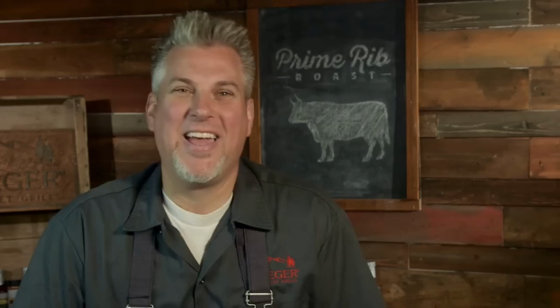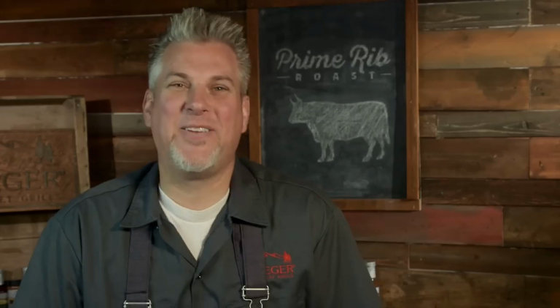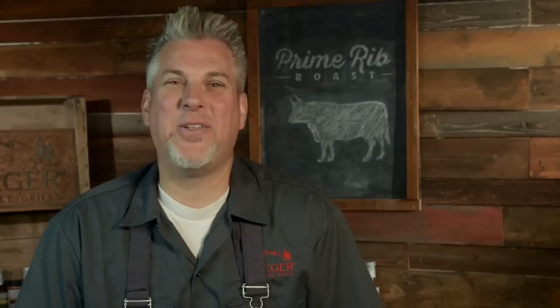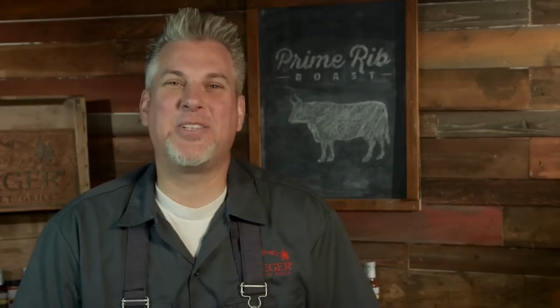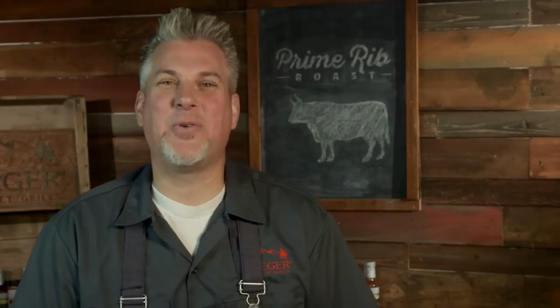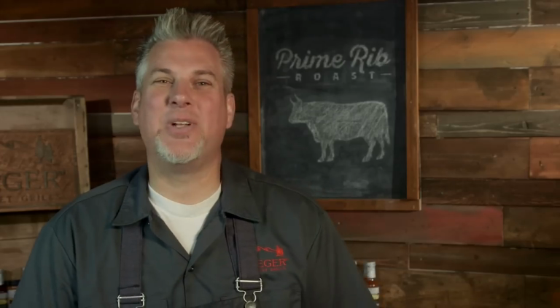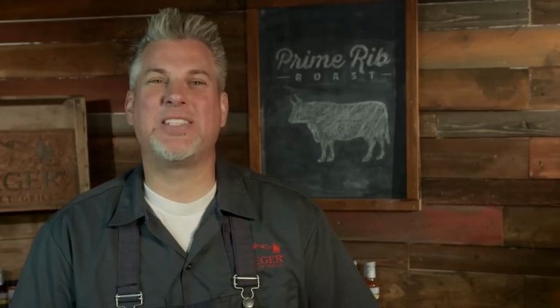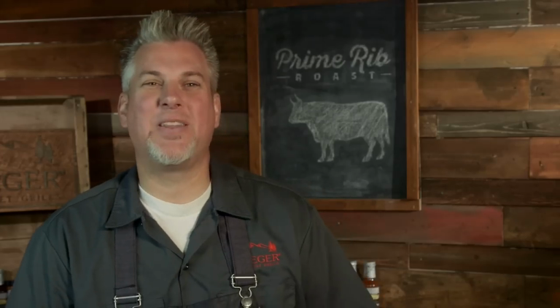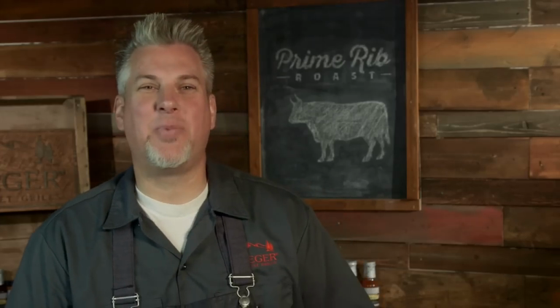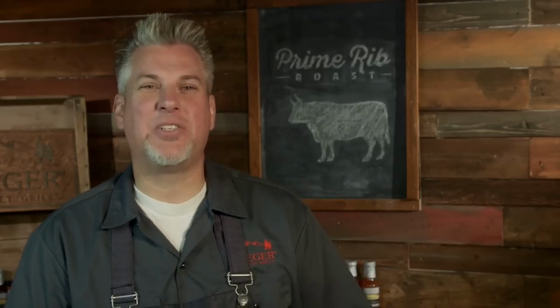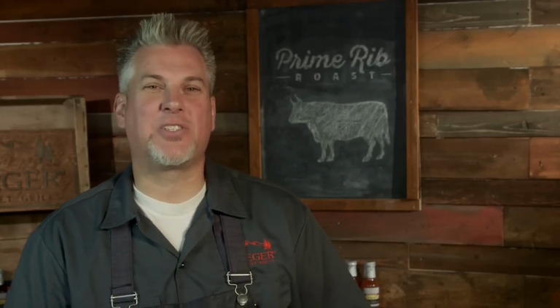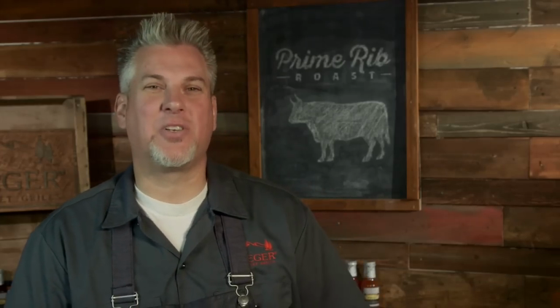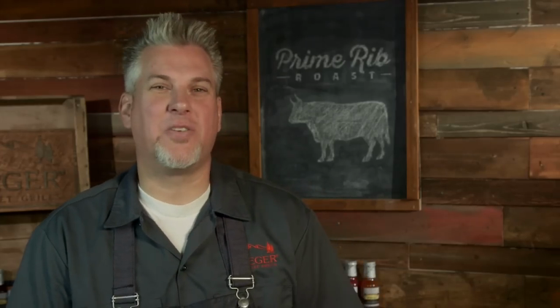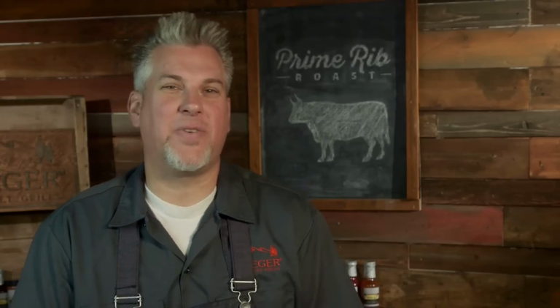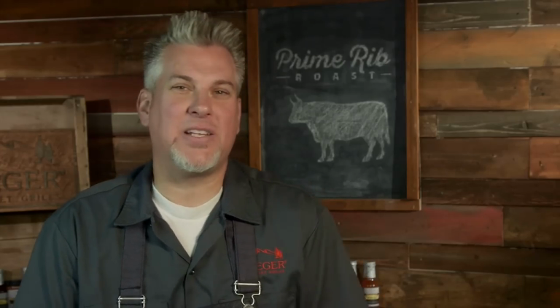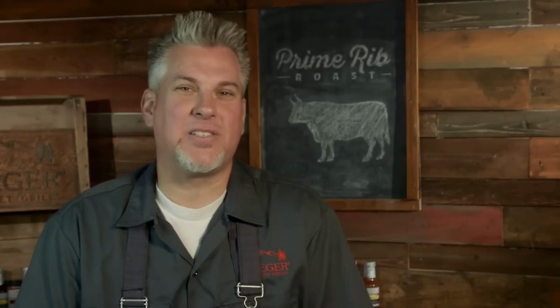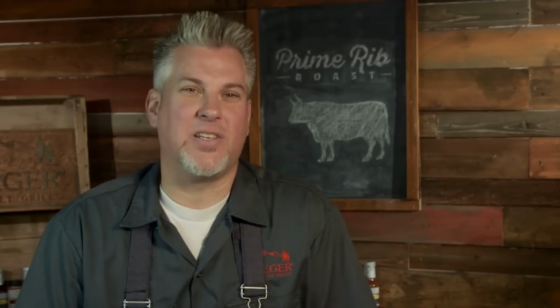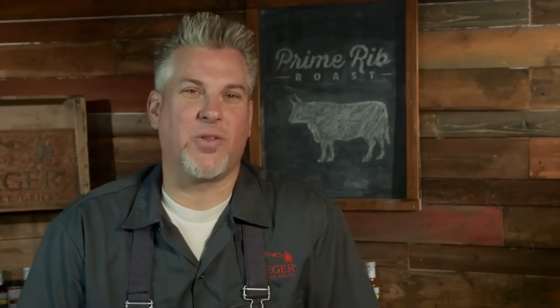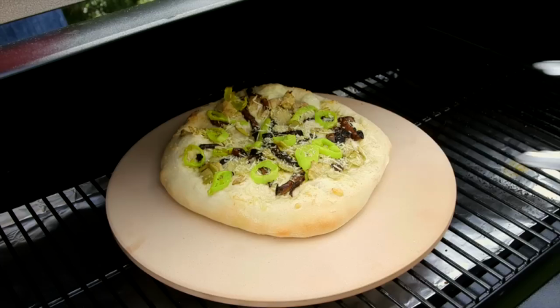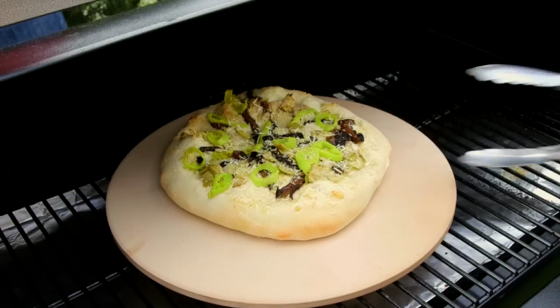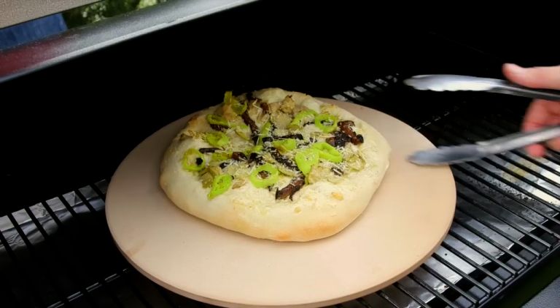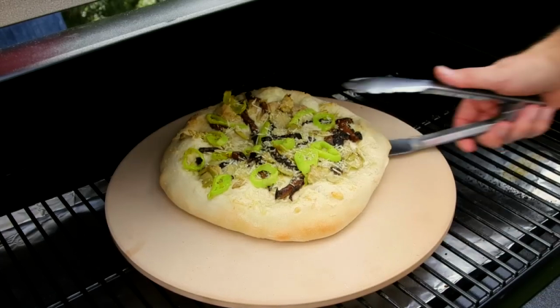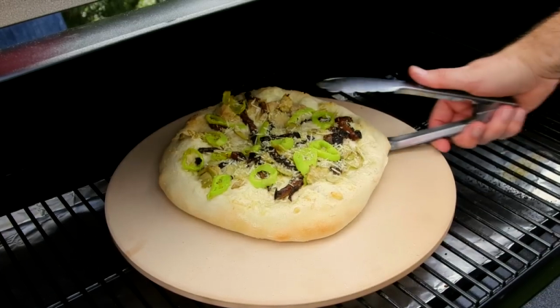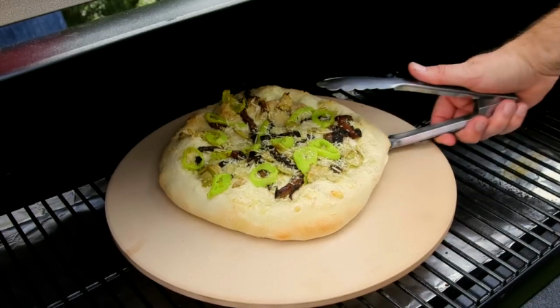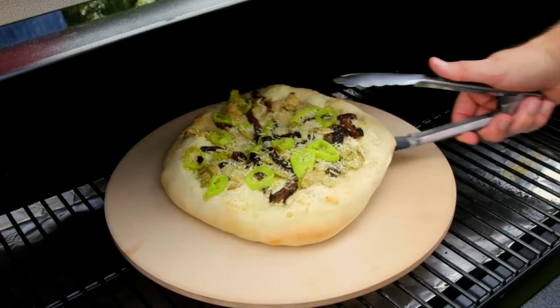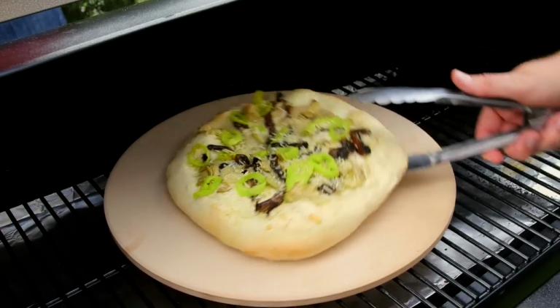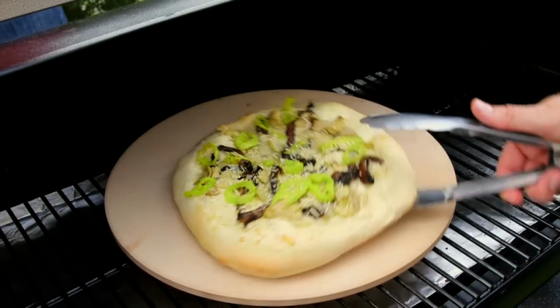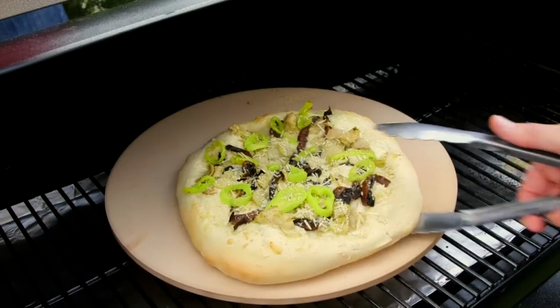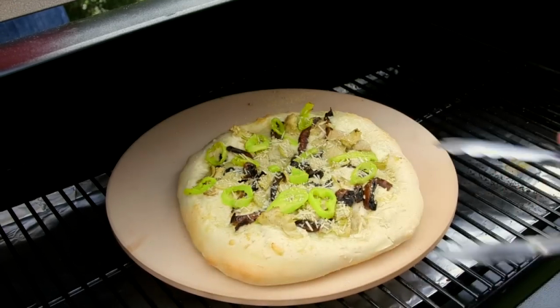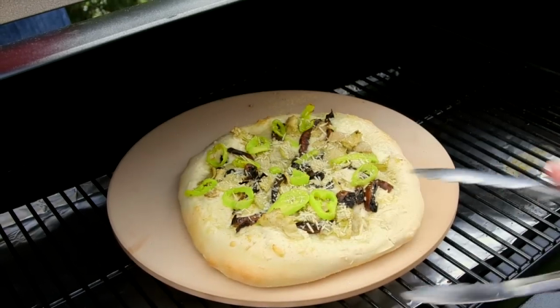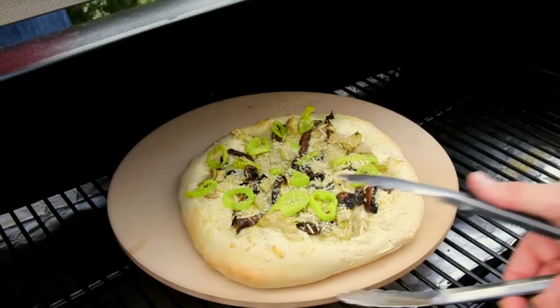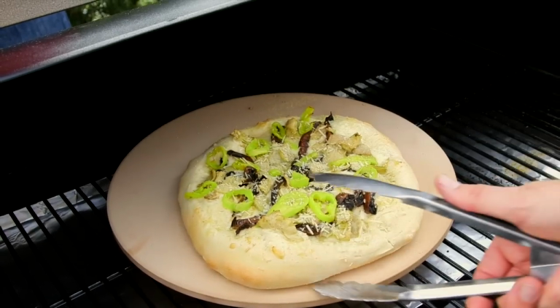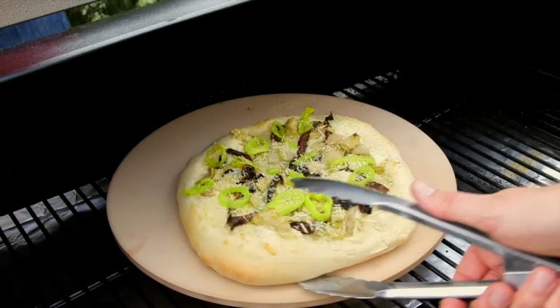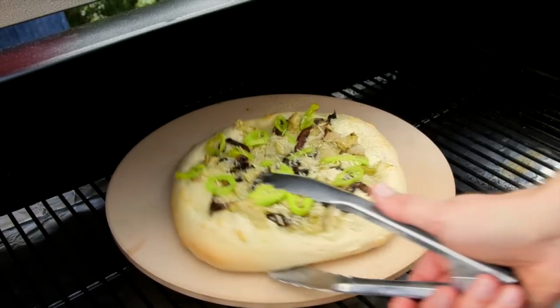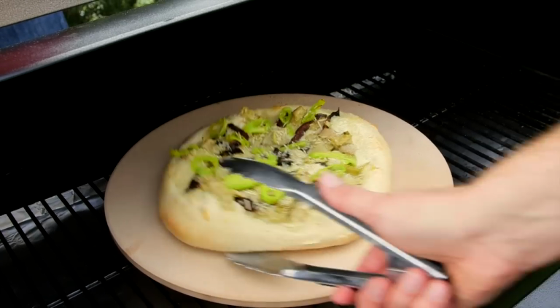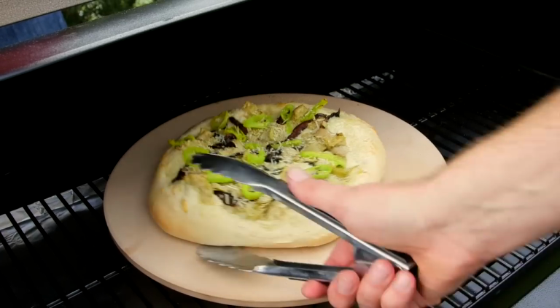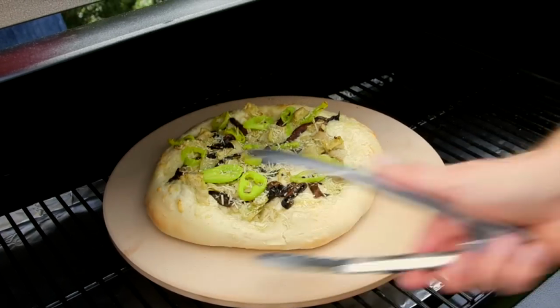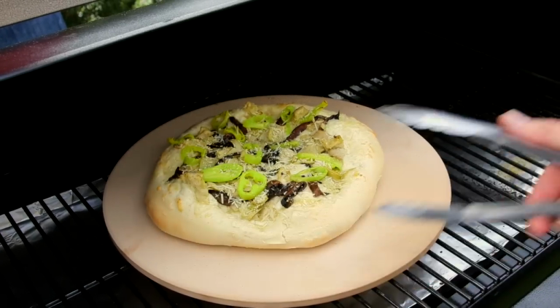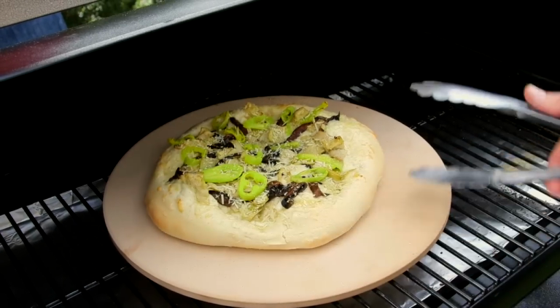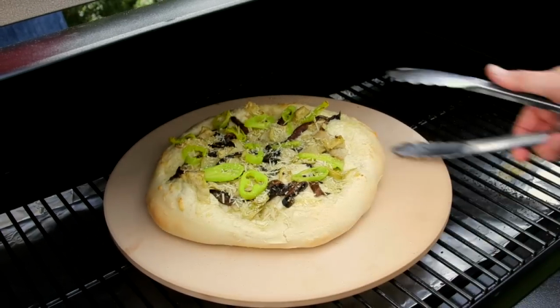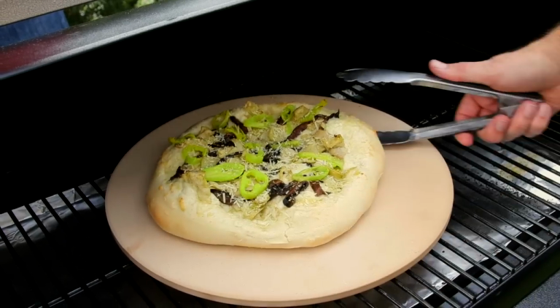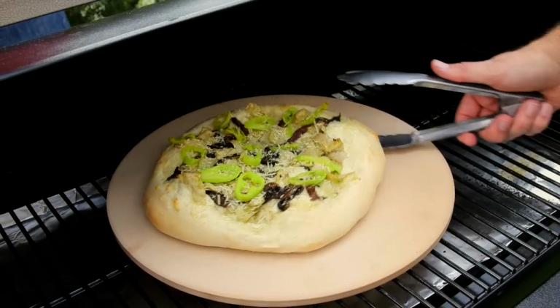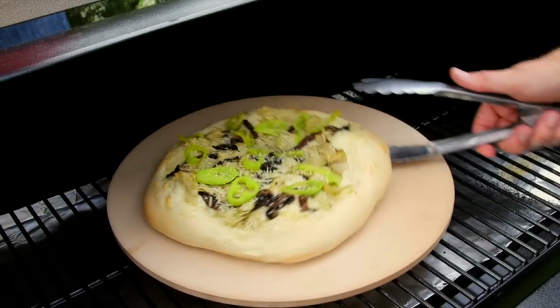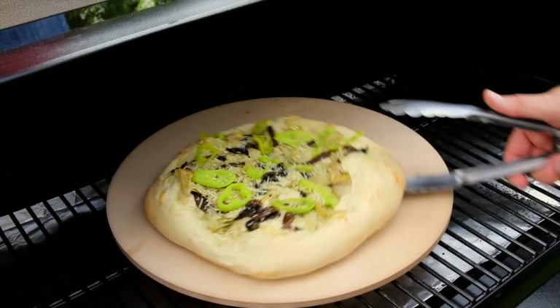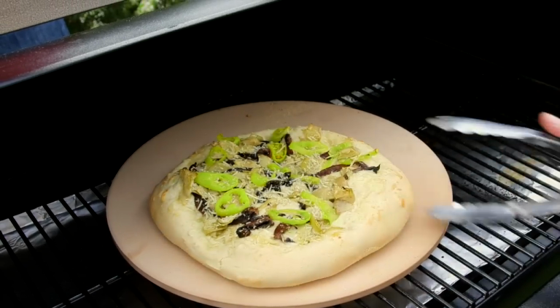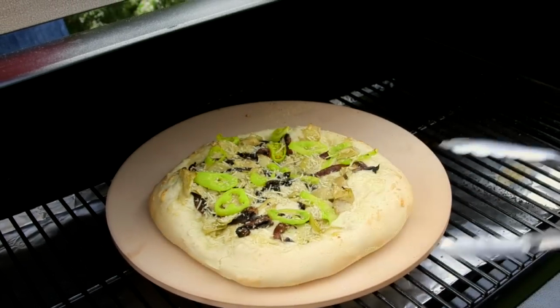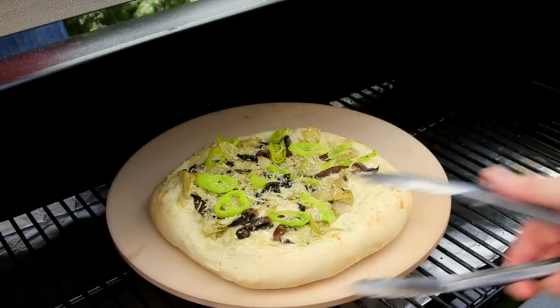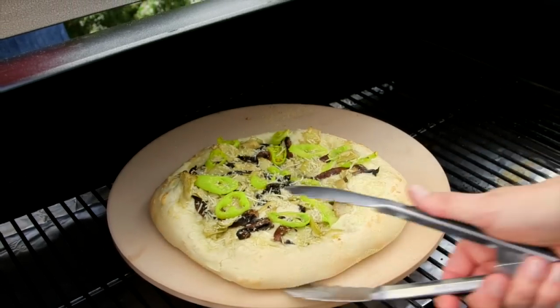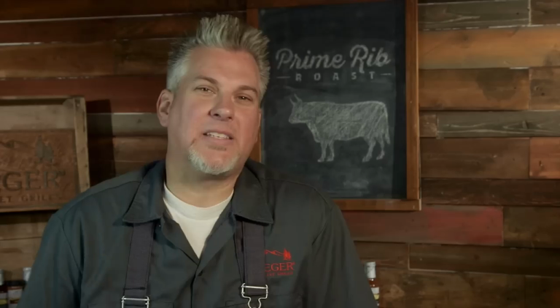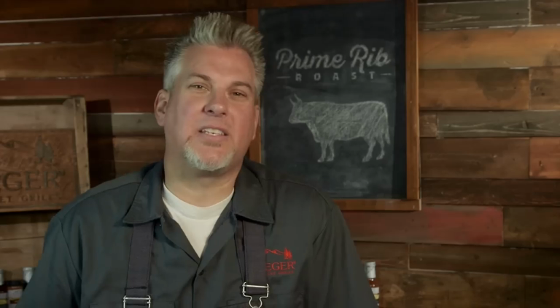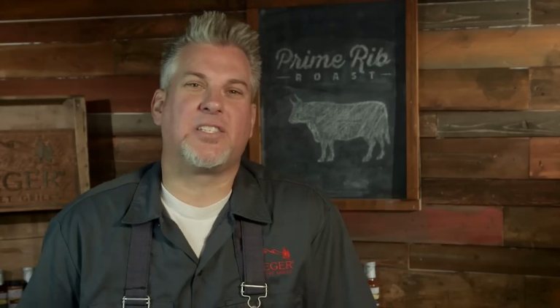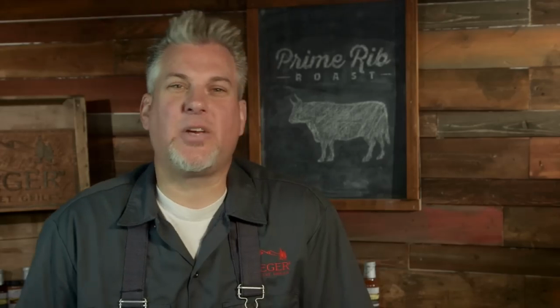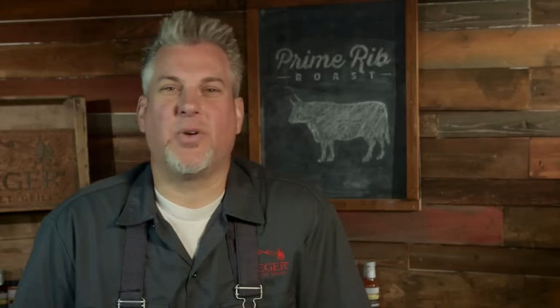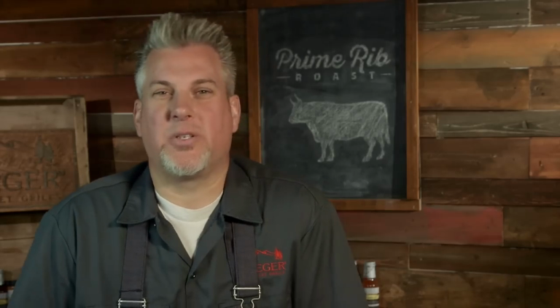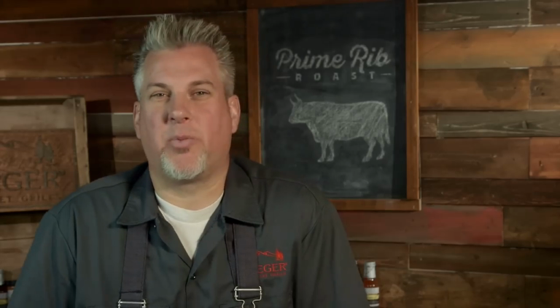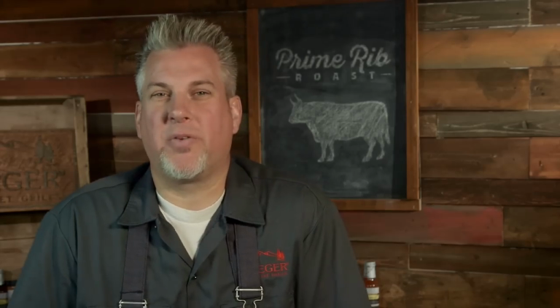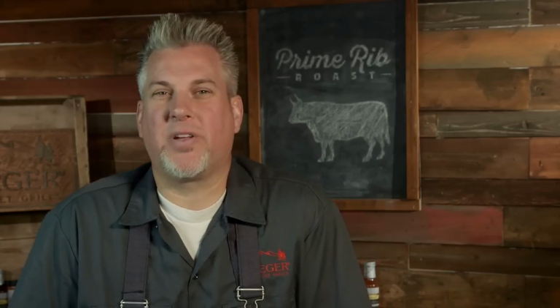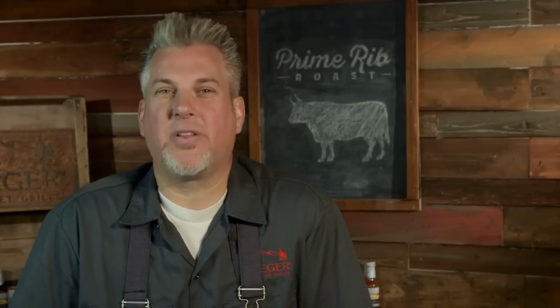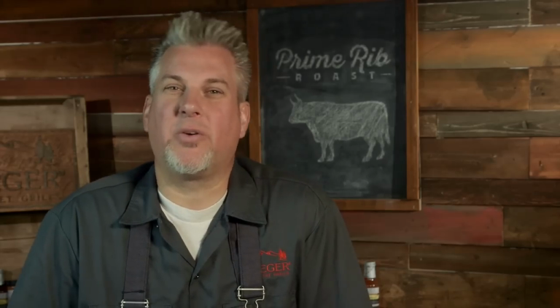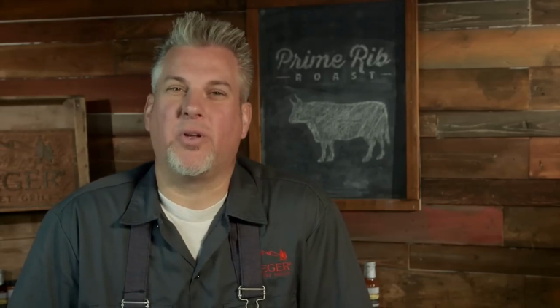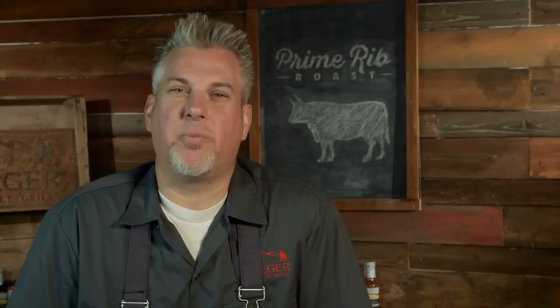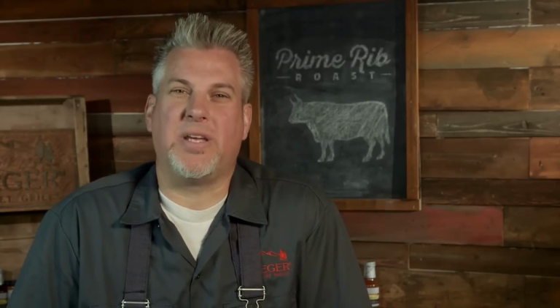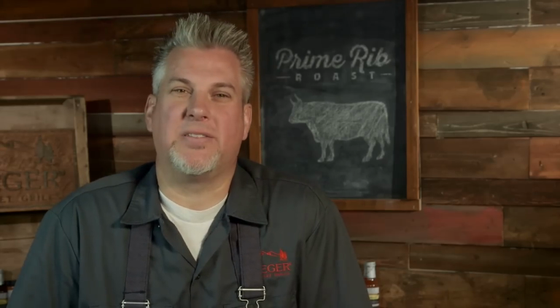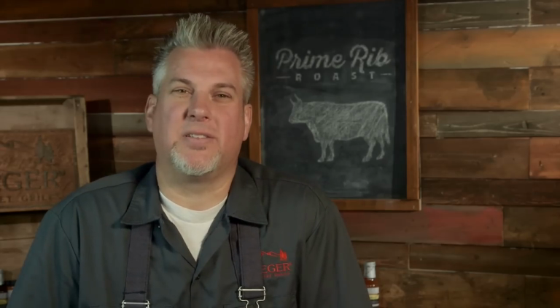If you notice that one side of the pizza is cooking faster than the other, just give it a little rotation. That's the secret to perfectly grilled pizzas.